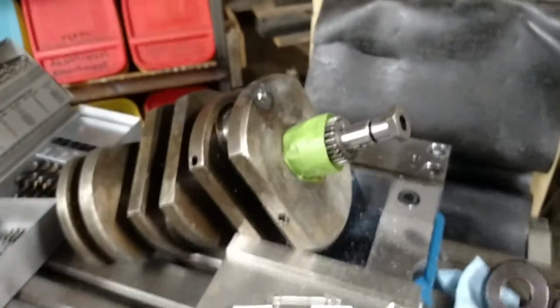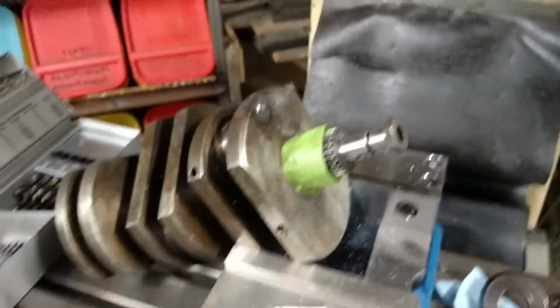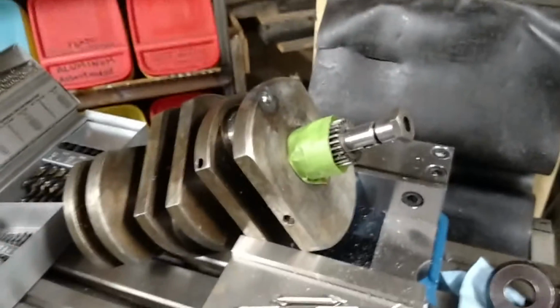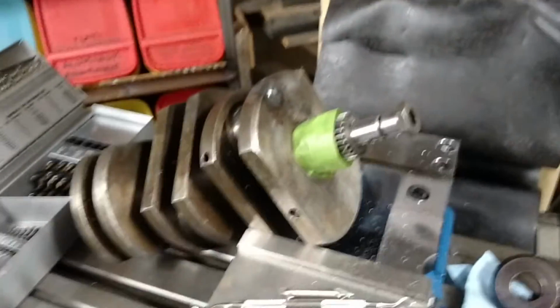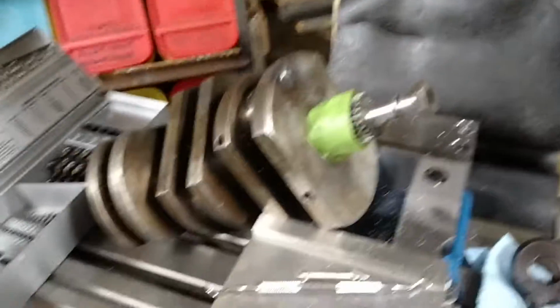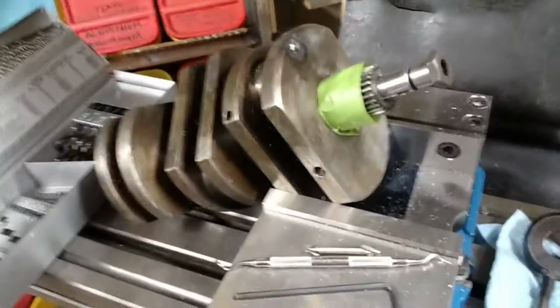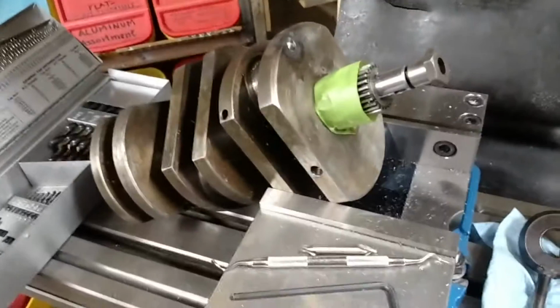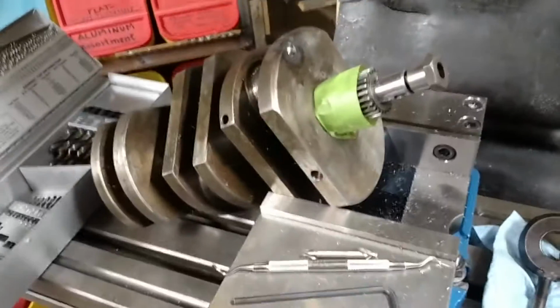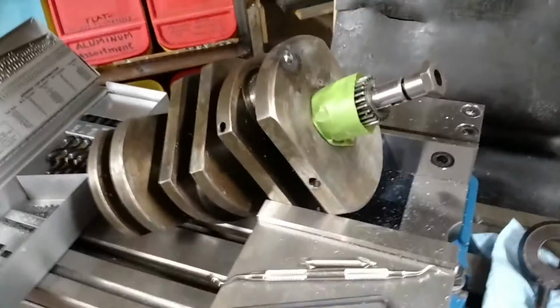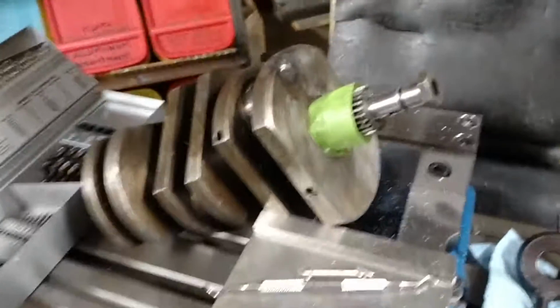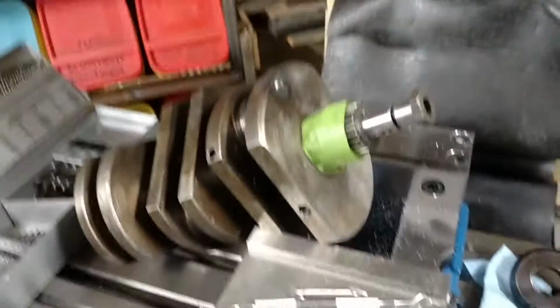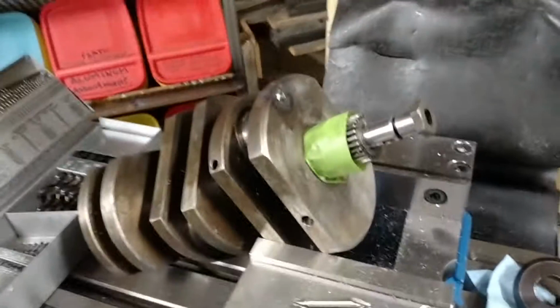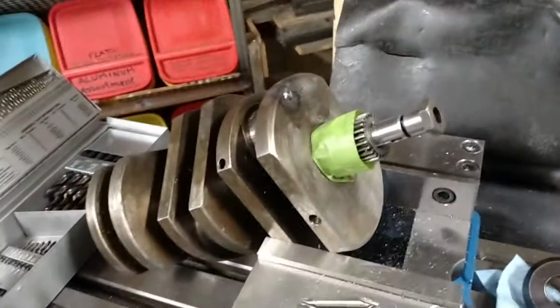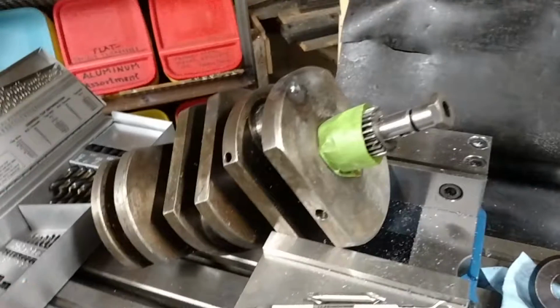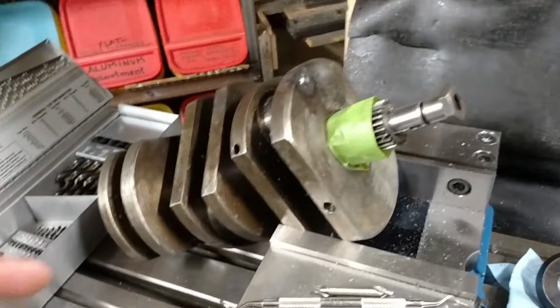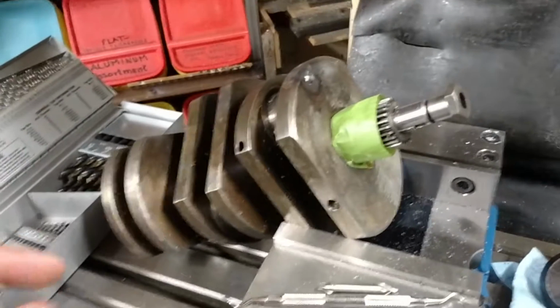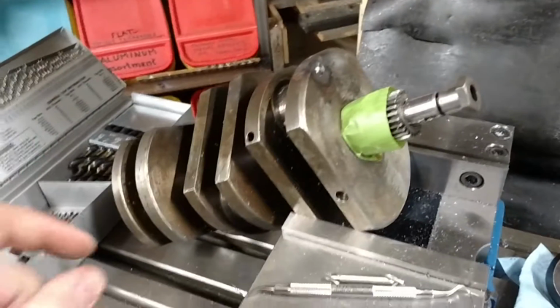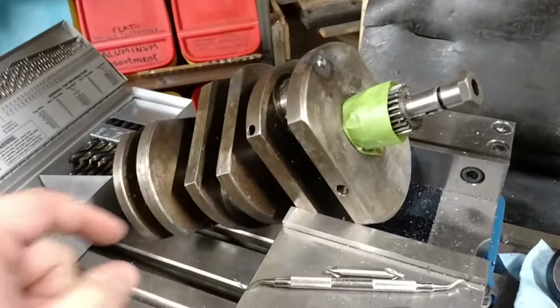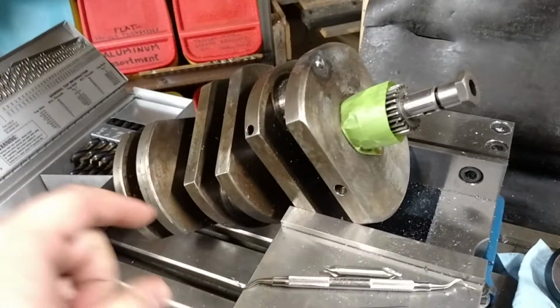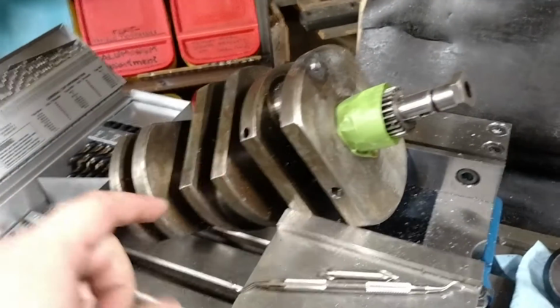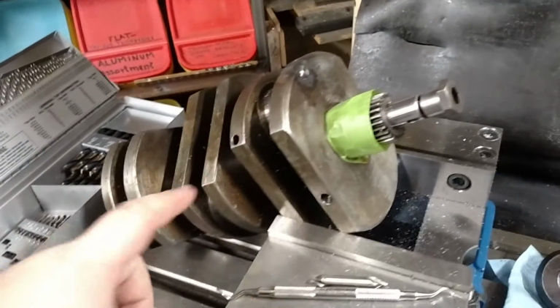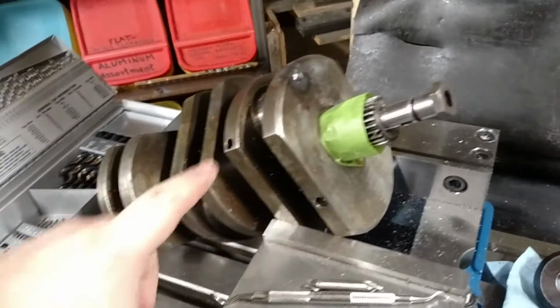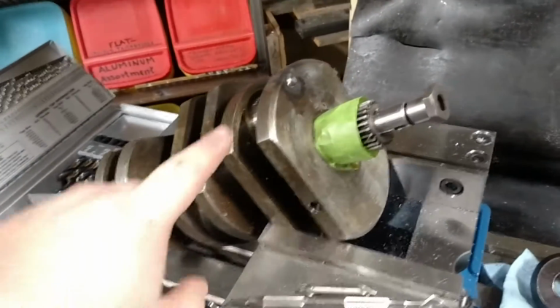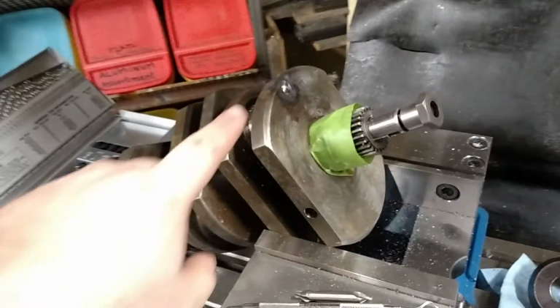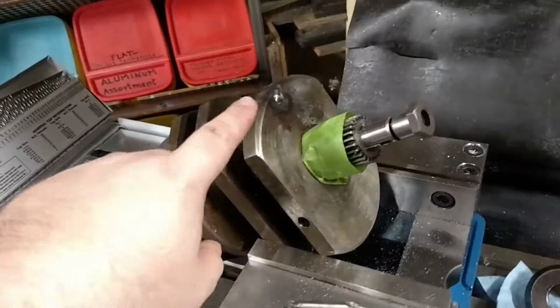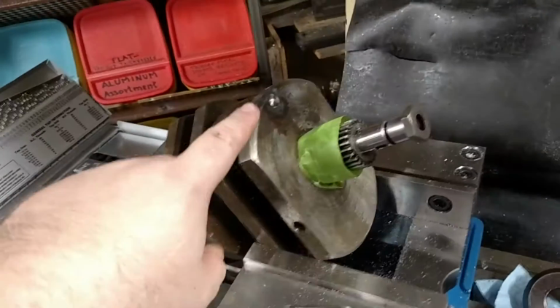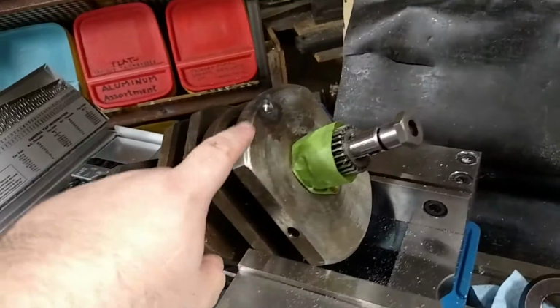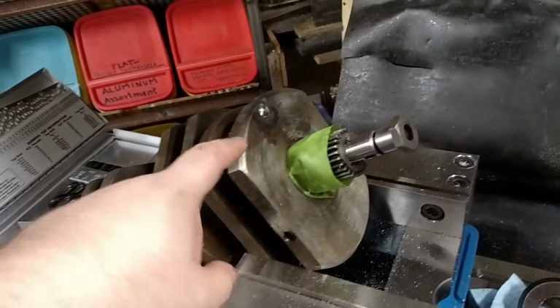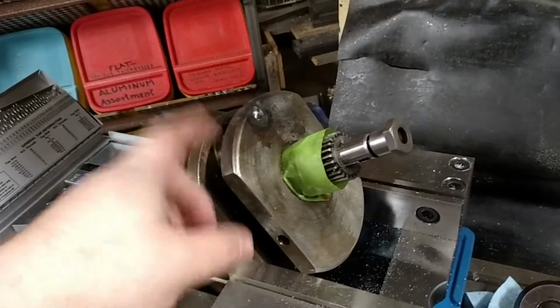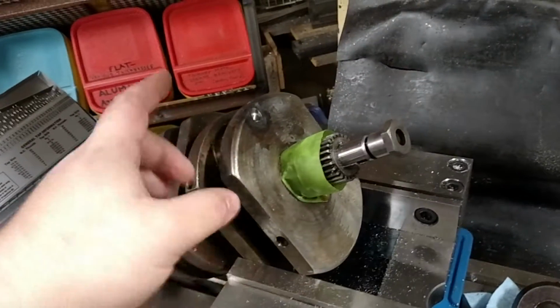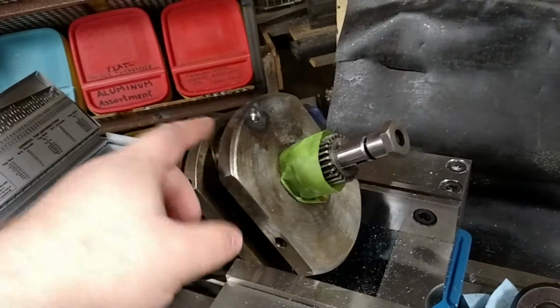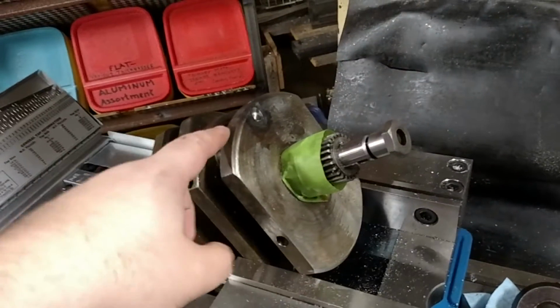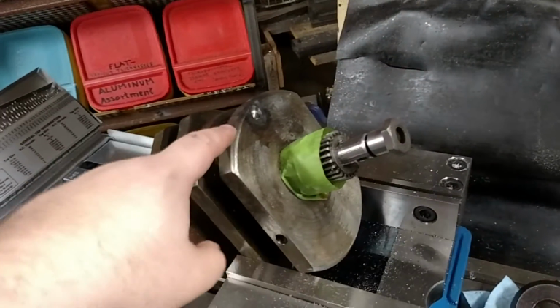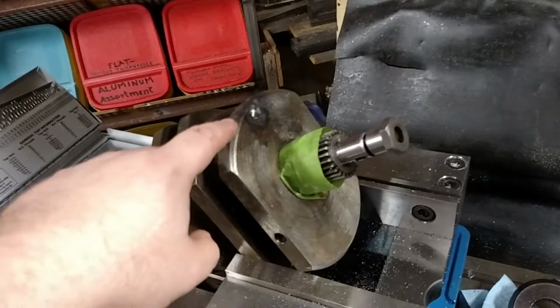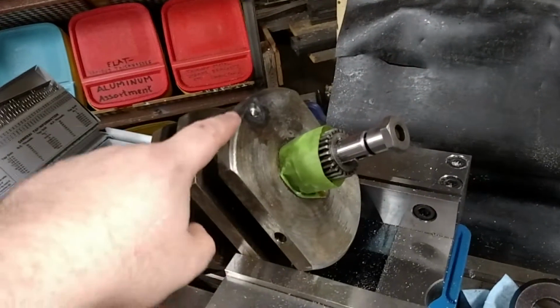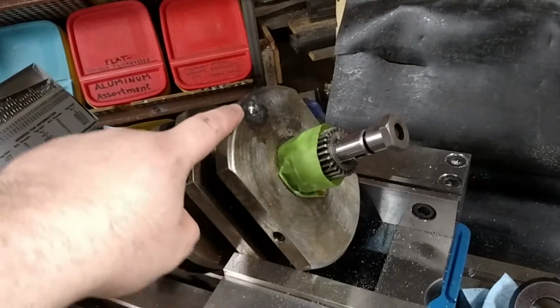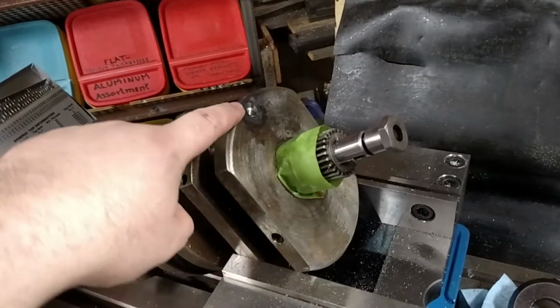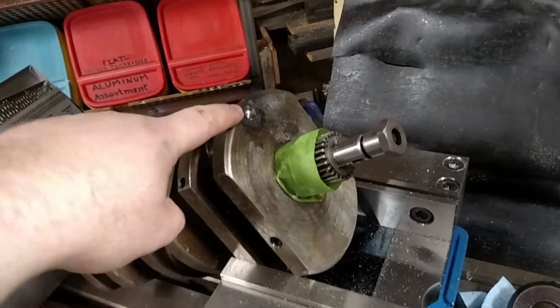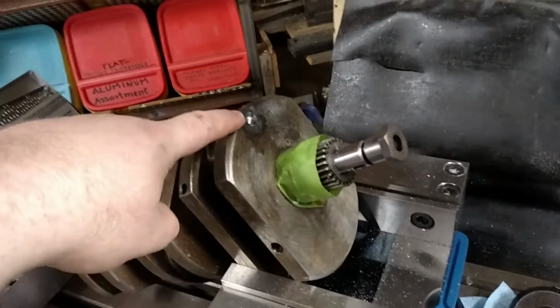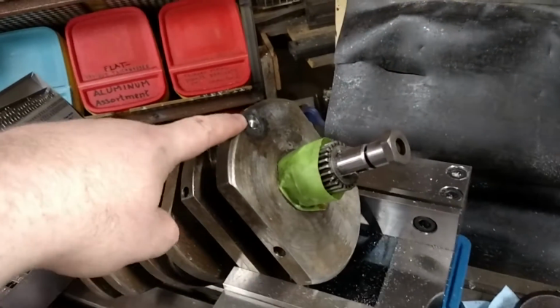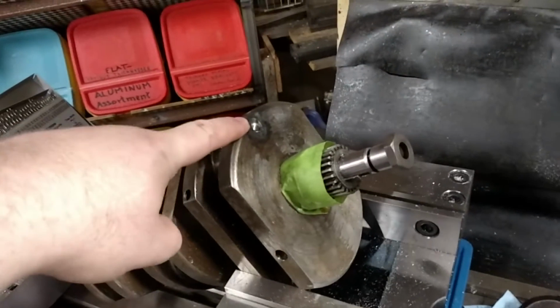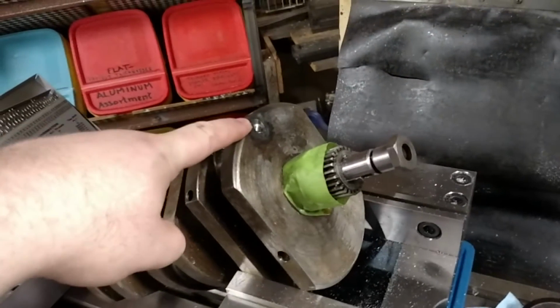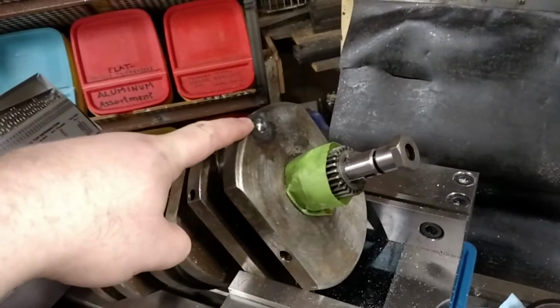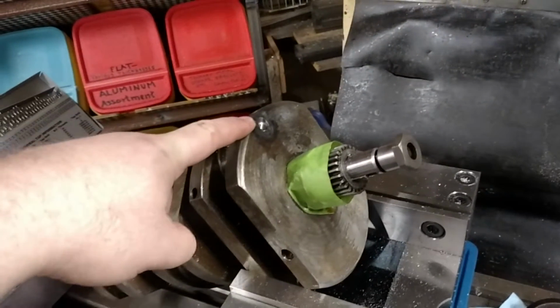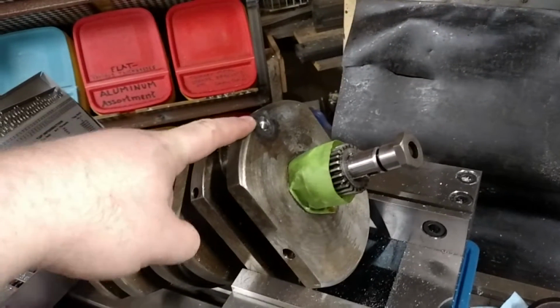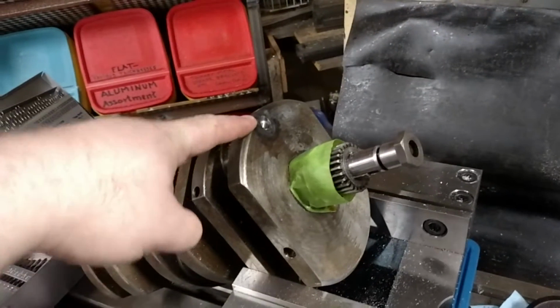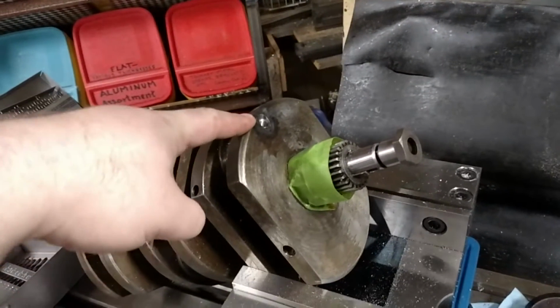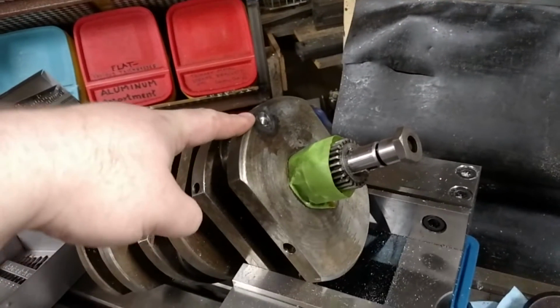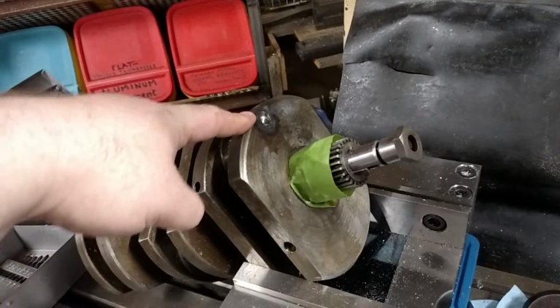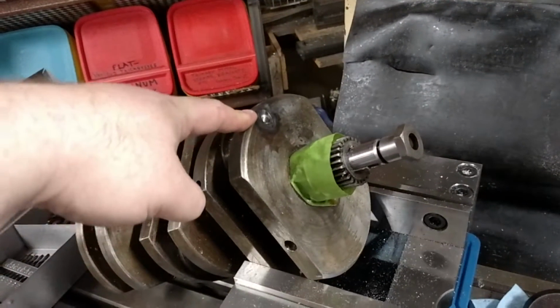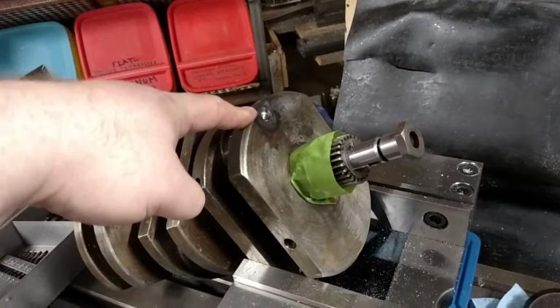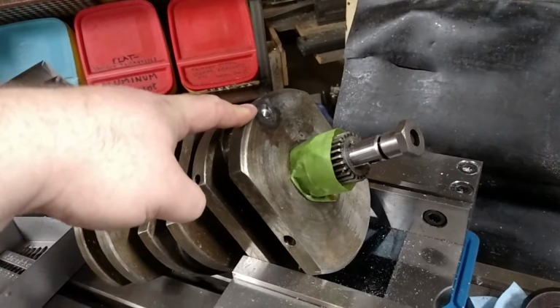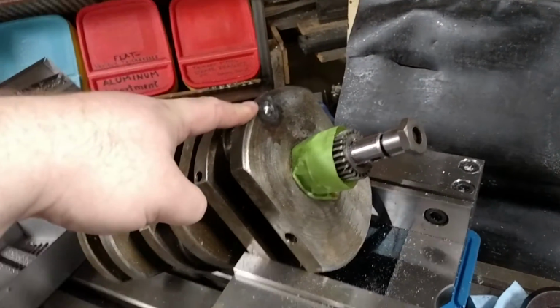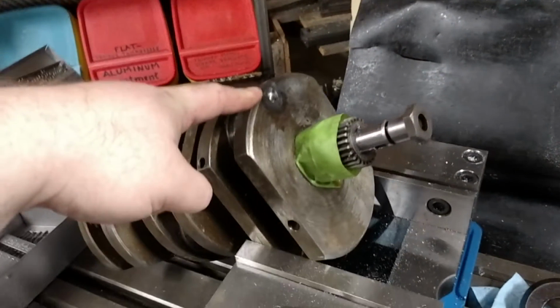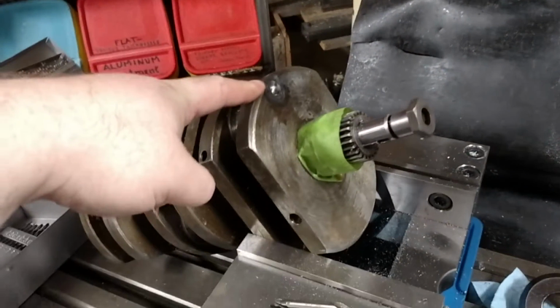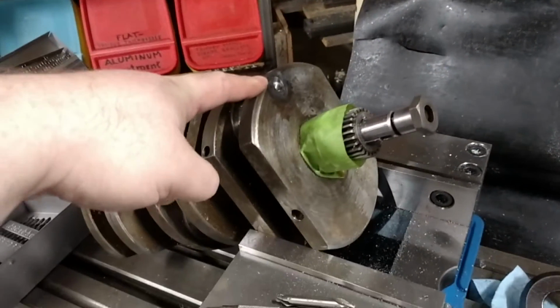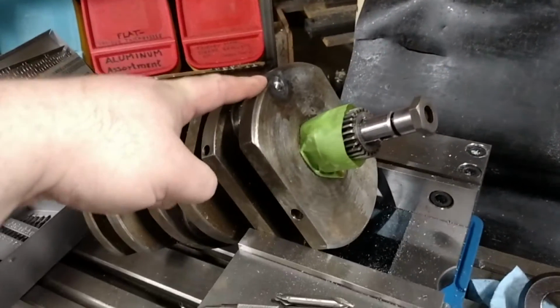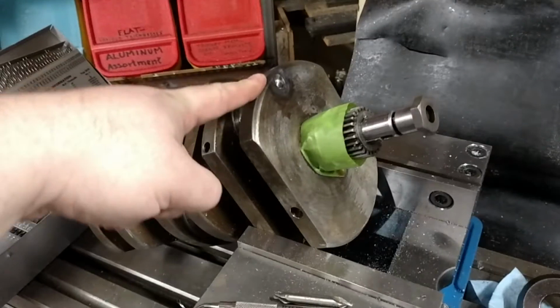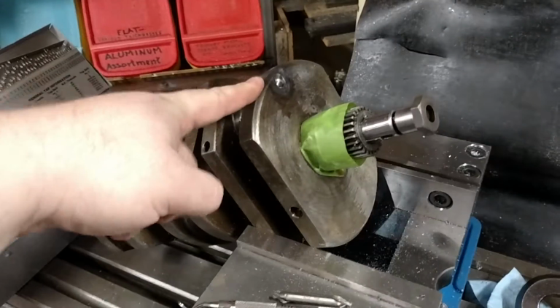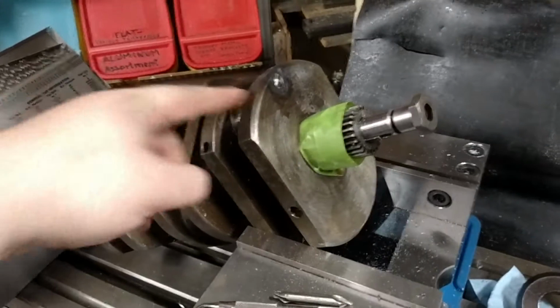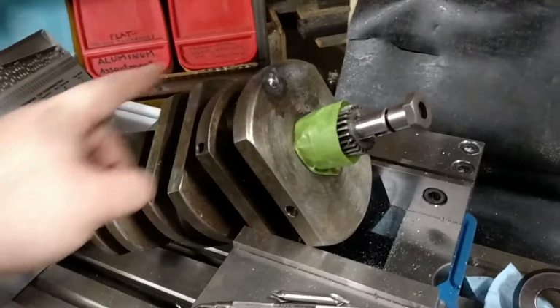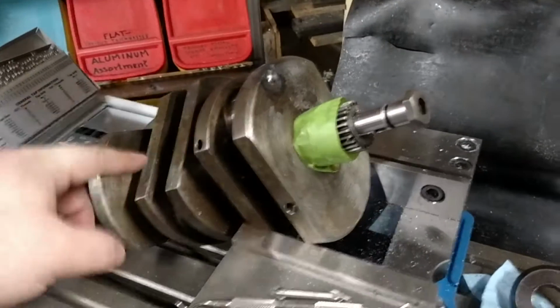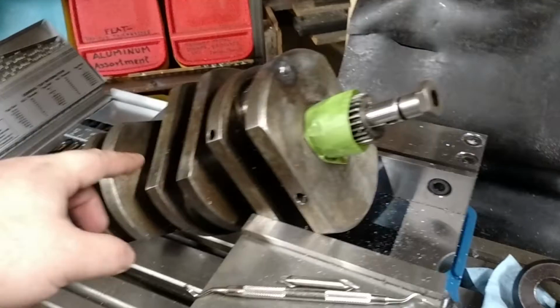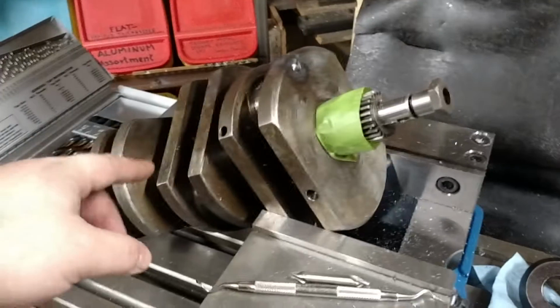We had problems with the sludge trap — it doesn't actually have a sludge trap, but the passageways get sludge in them and had to be cleaned out.